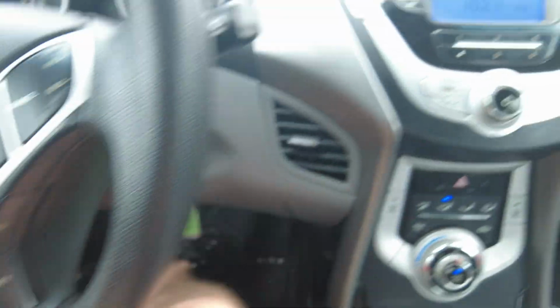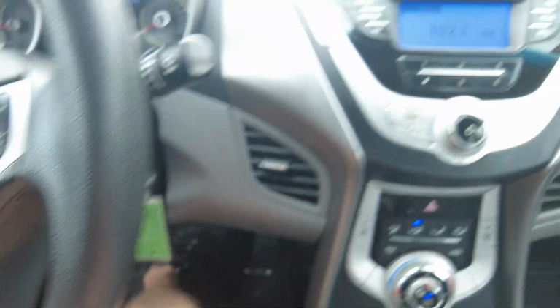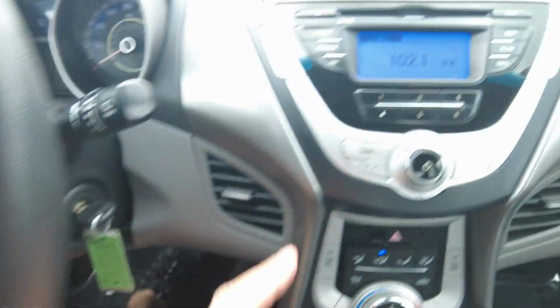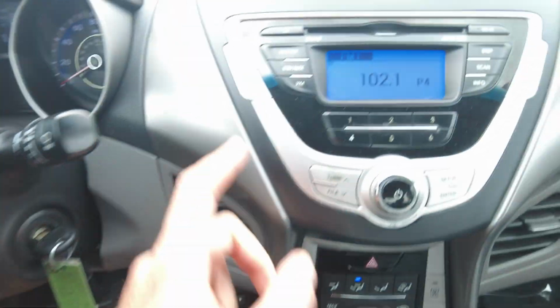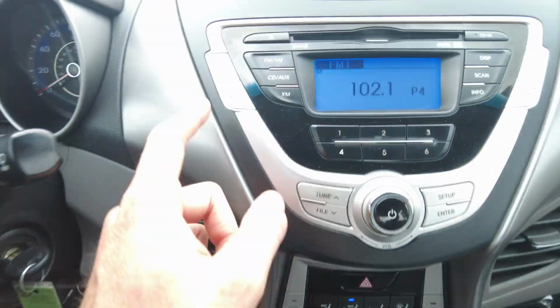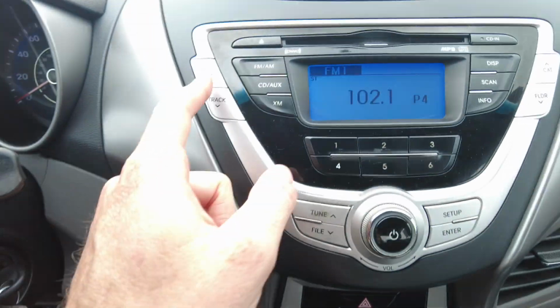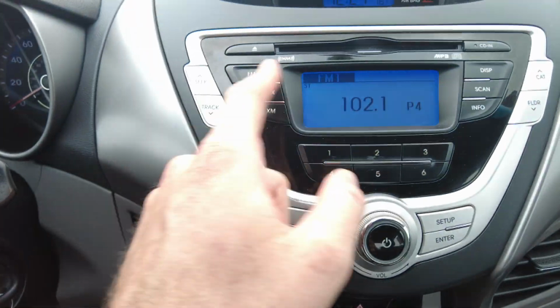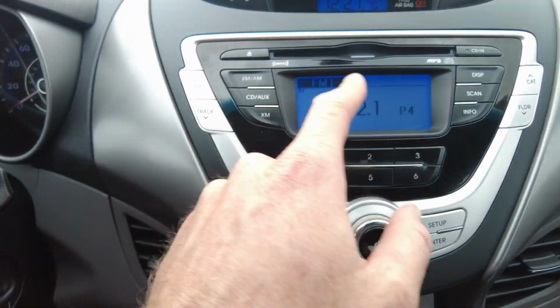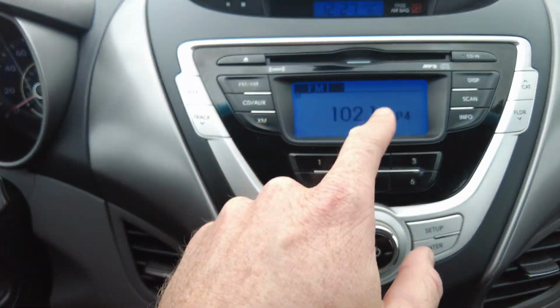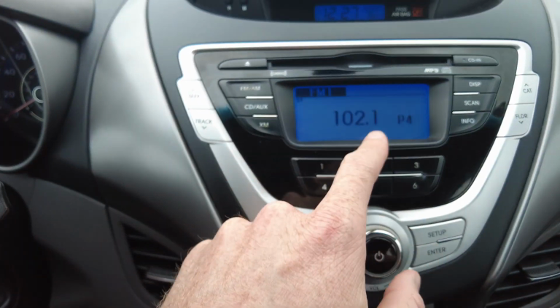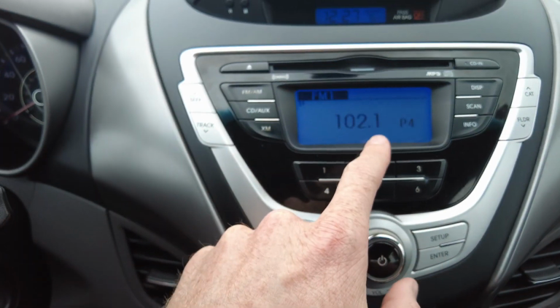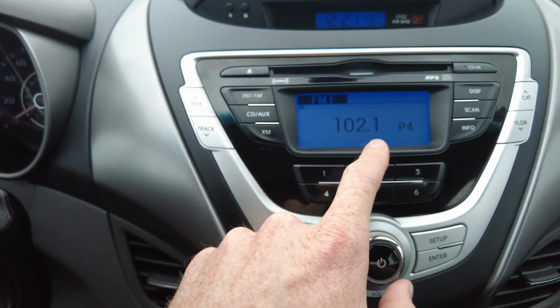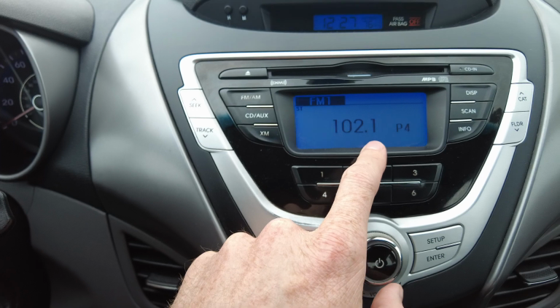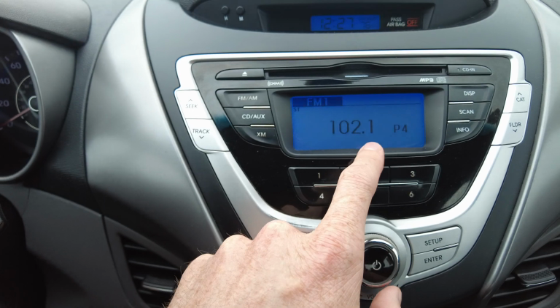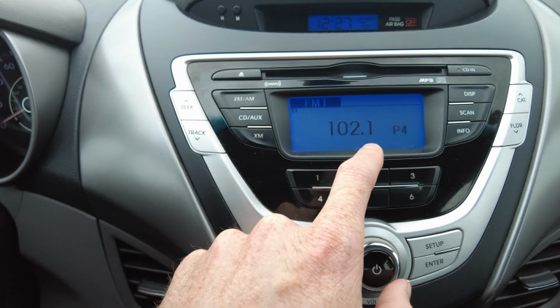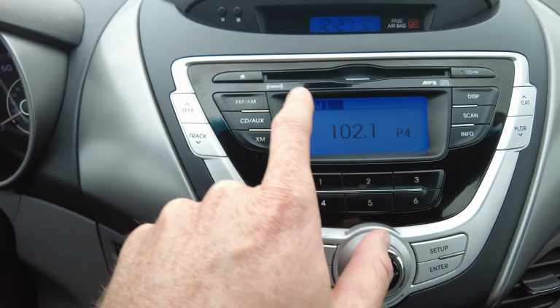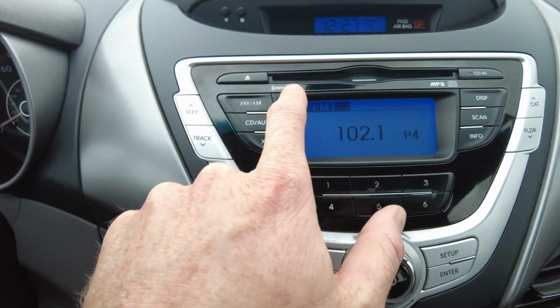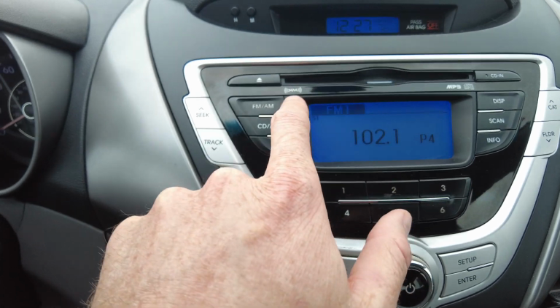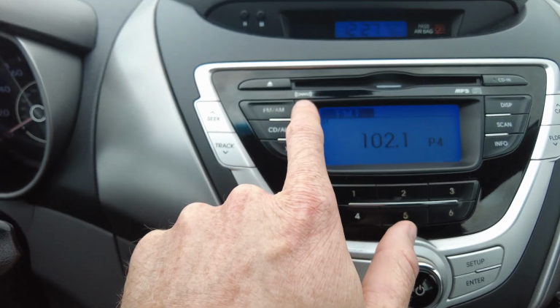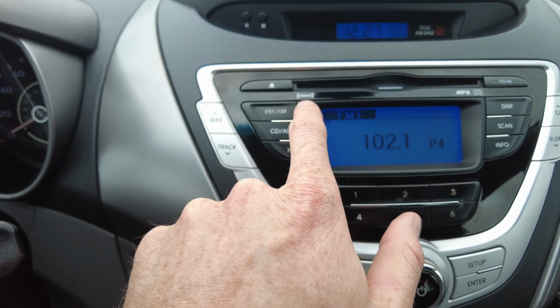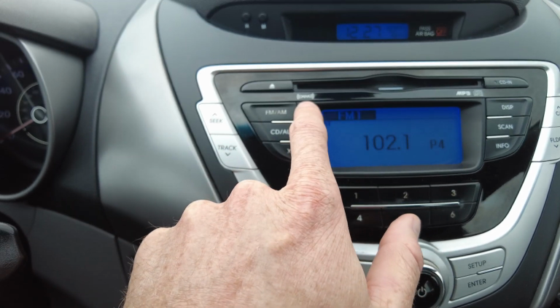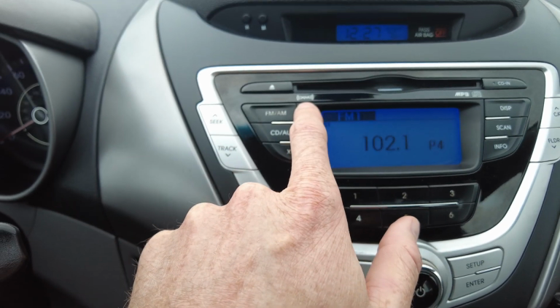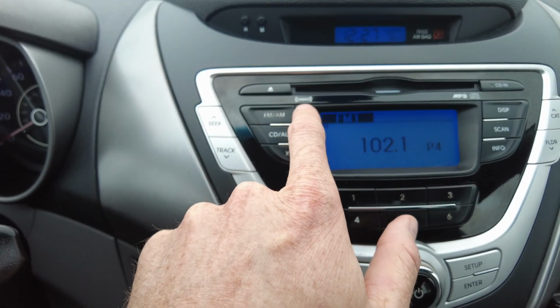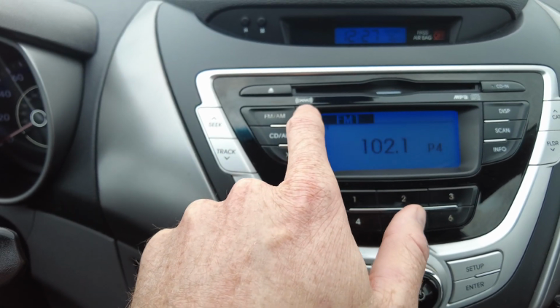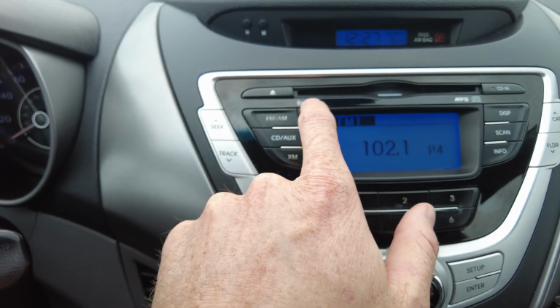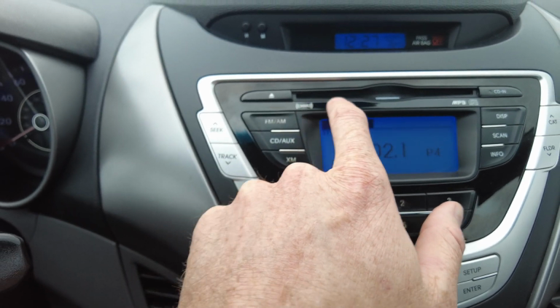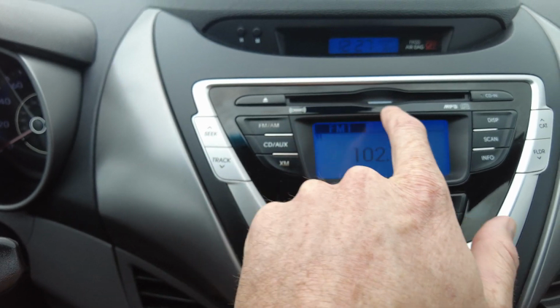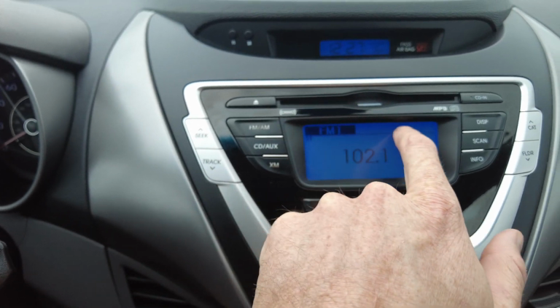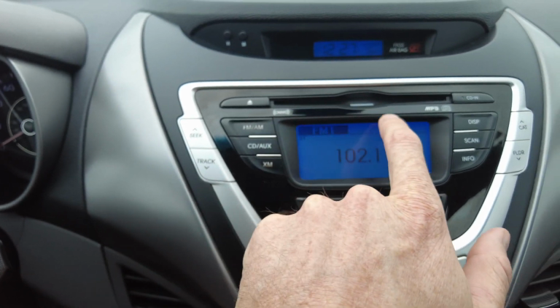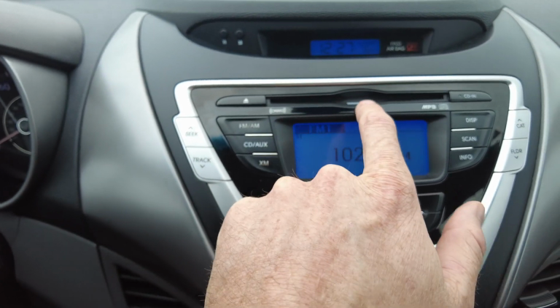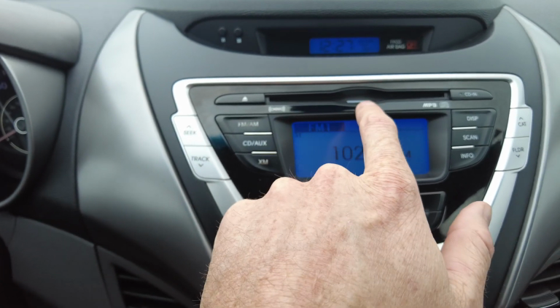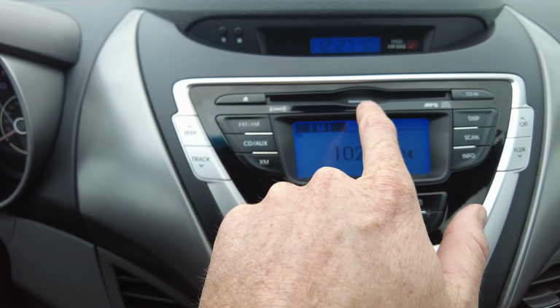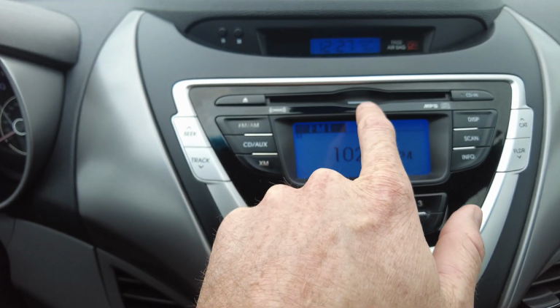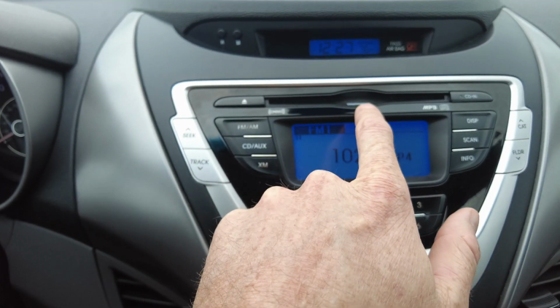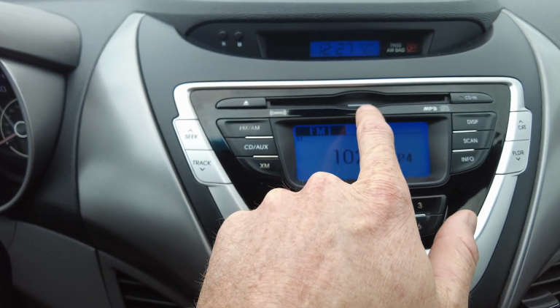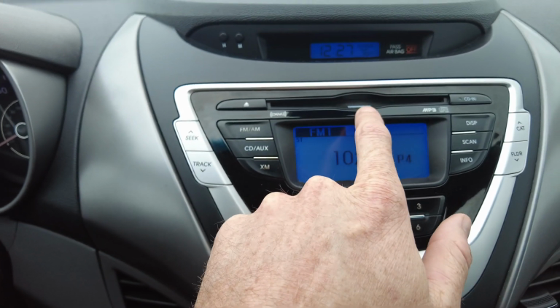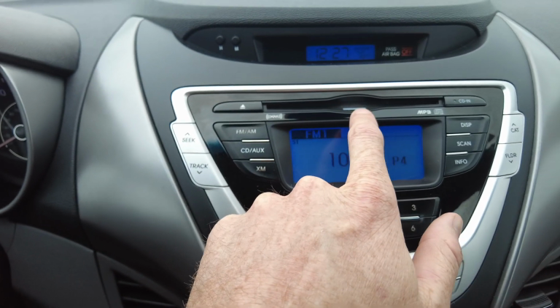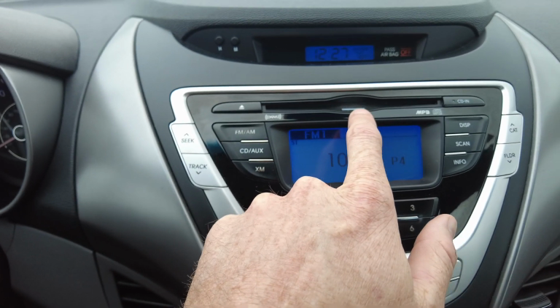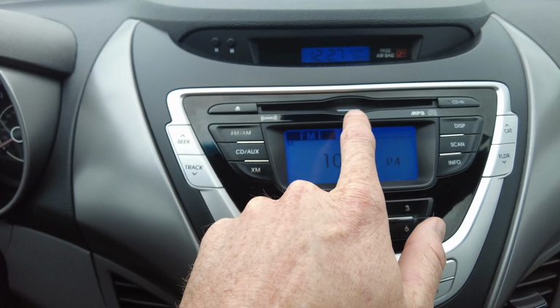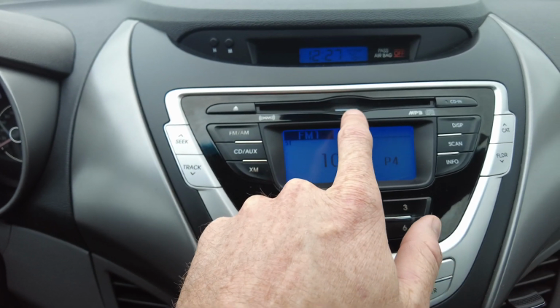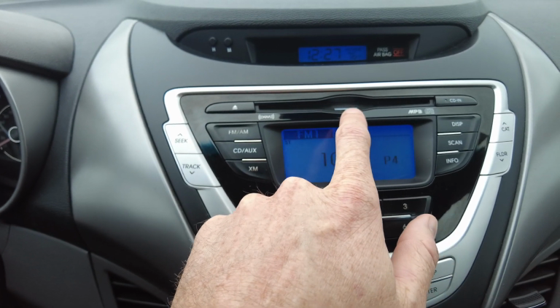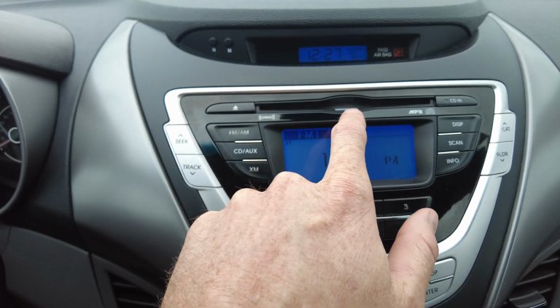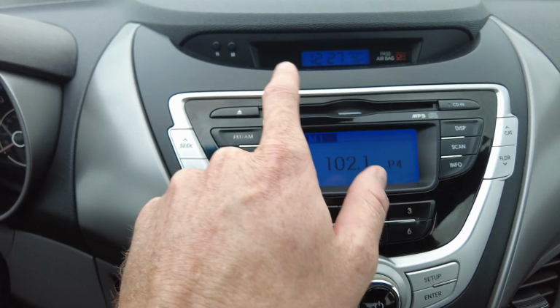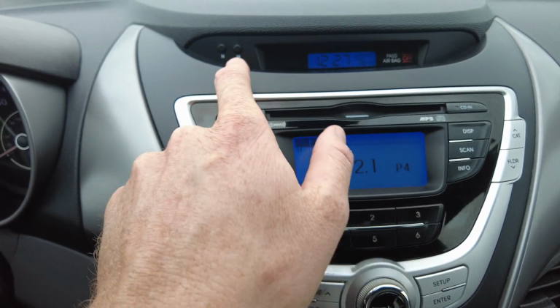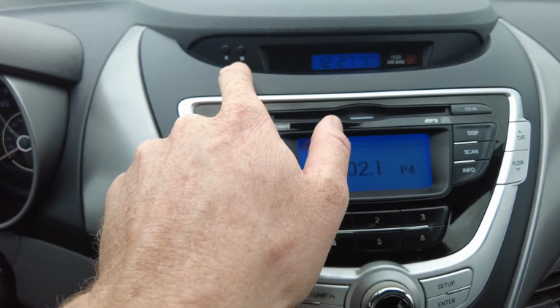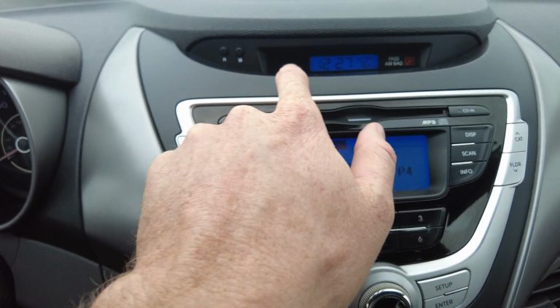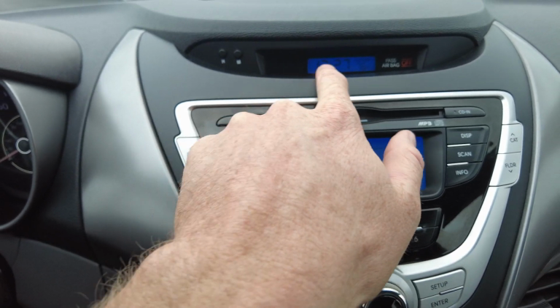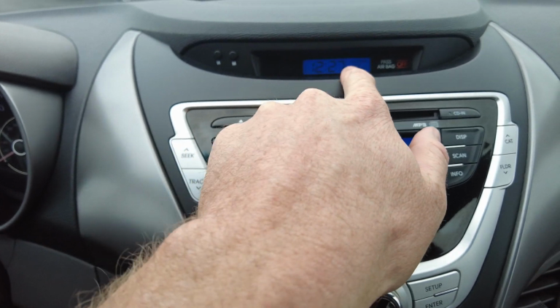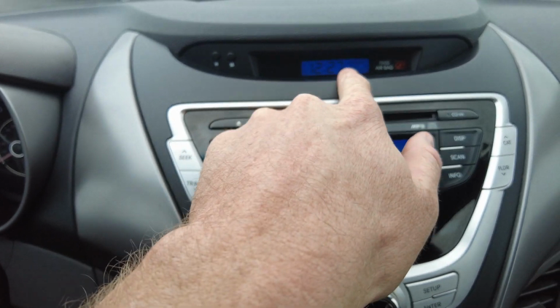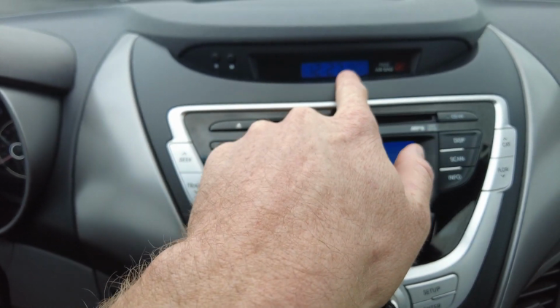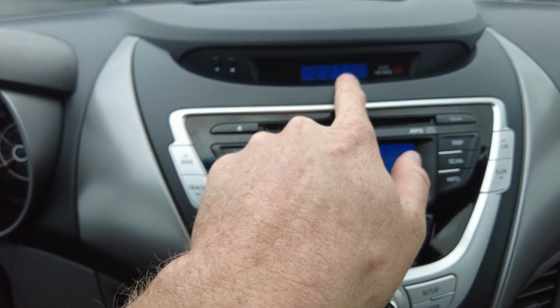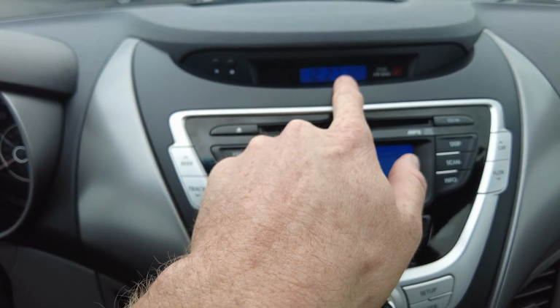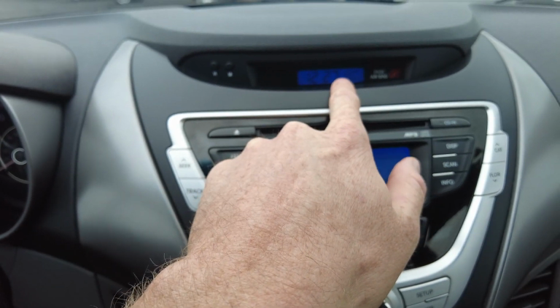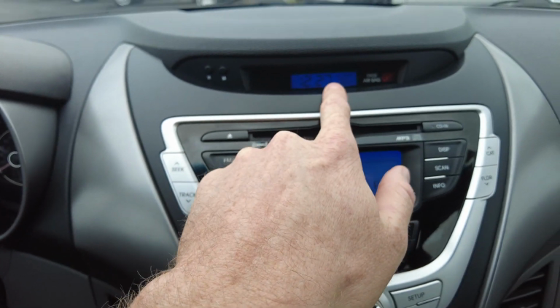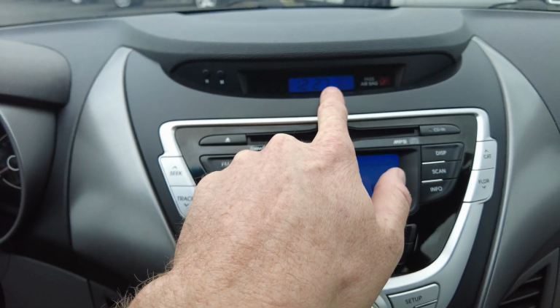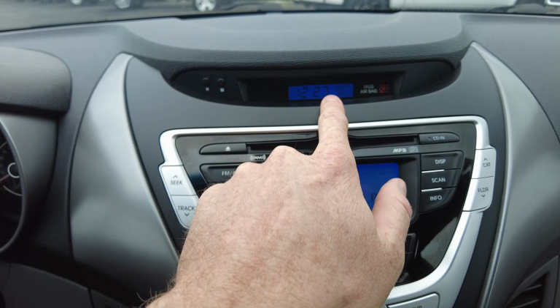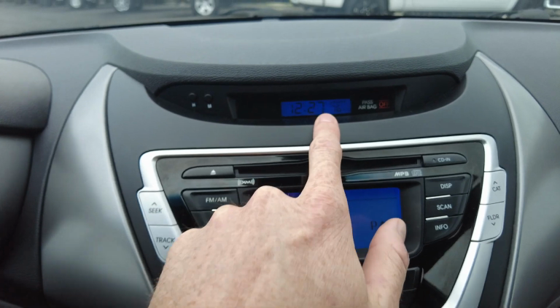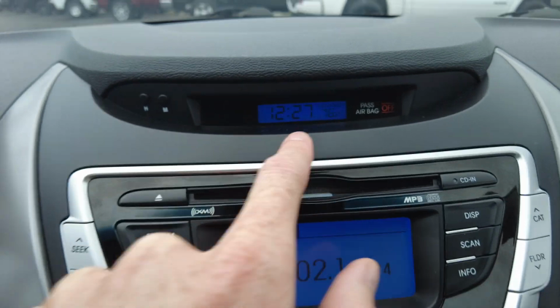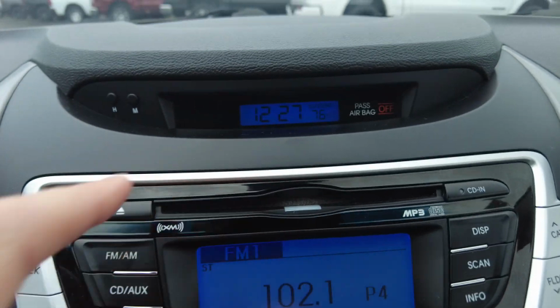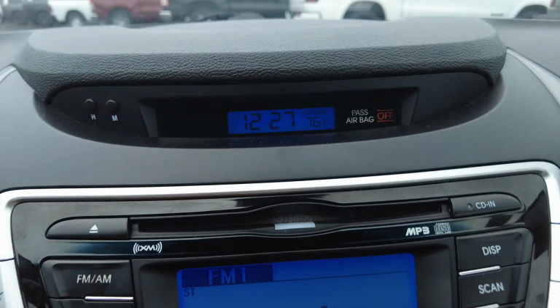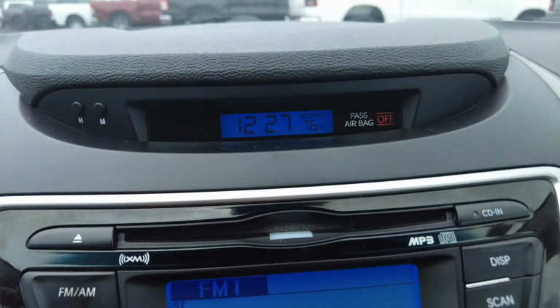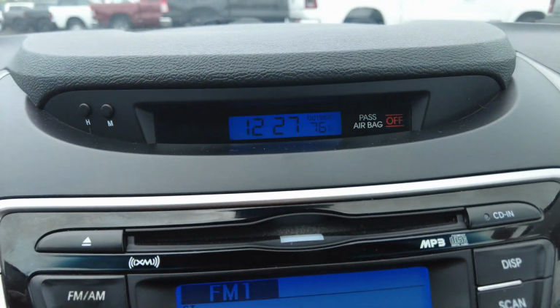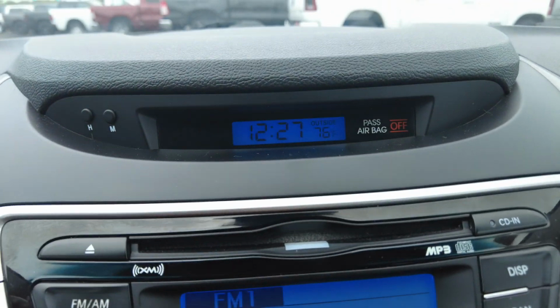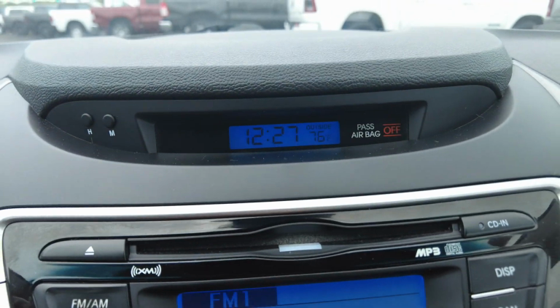Dash air blows cold. It does have cruise control on the steering wheel and trip reset right here. It has your AM, FM radio, also XM capable, and a CD player.